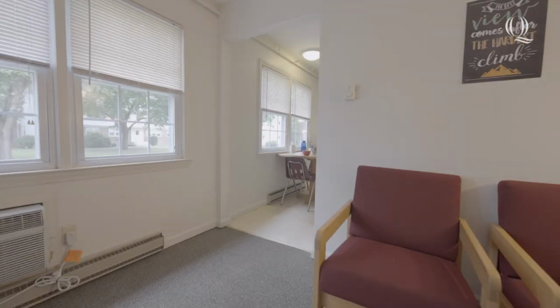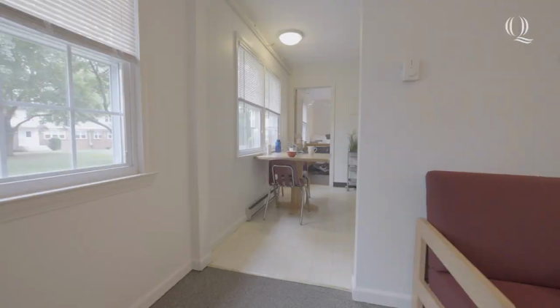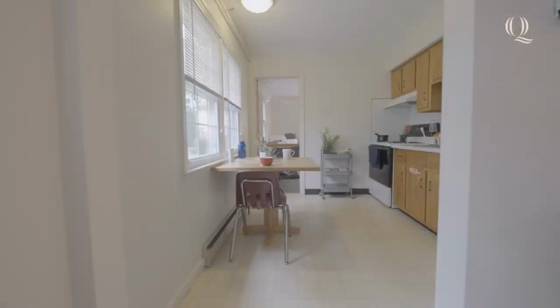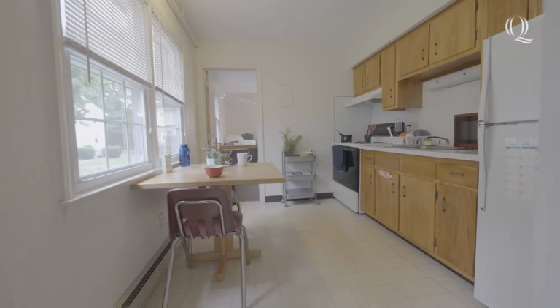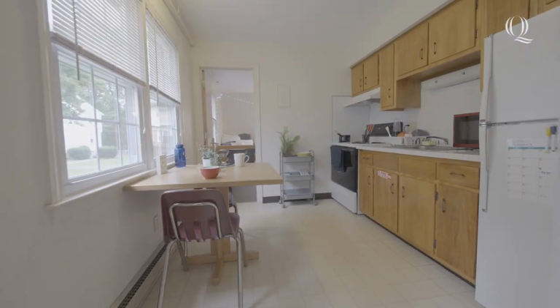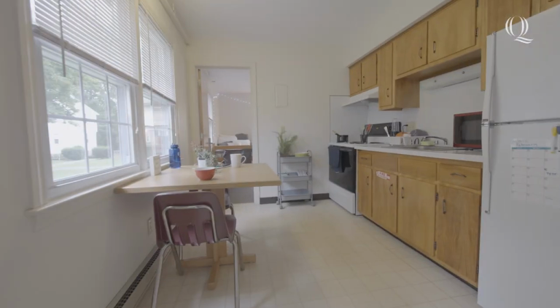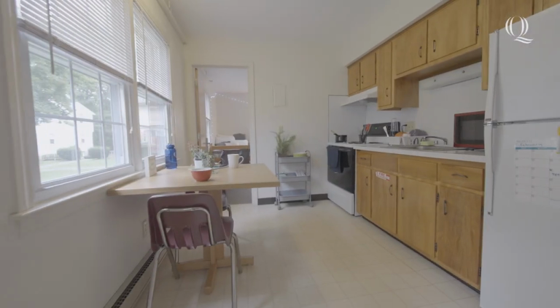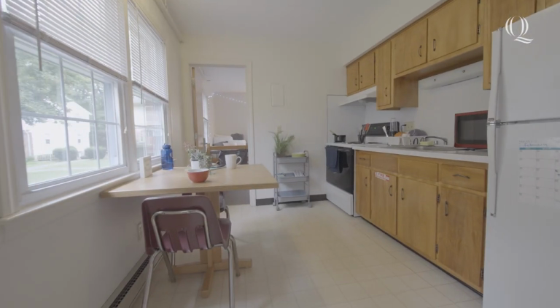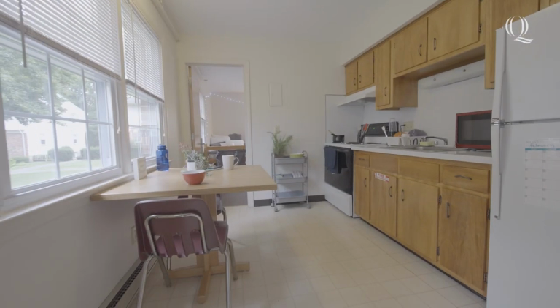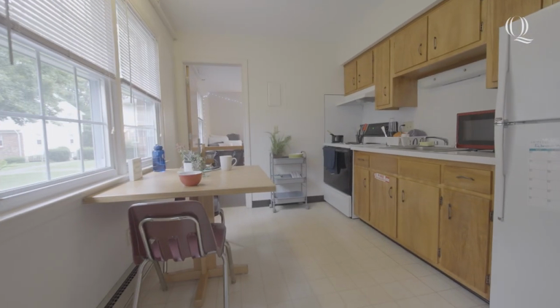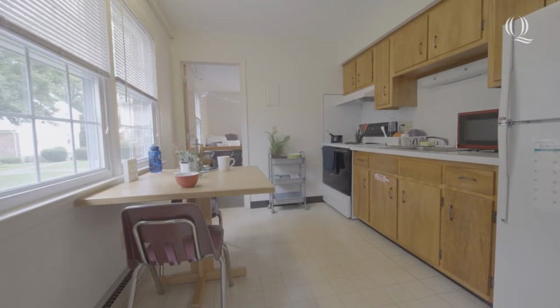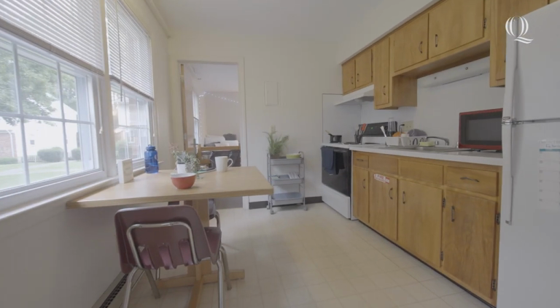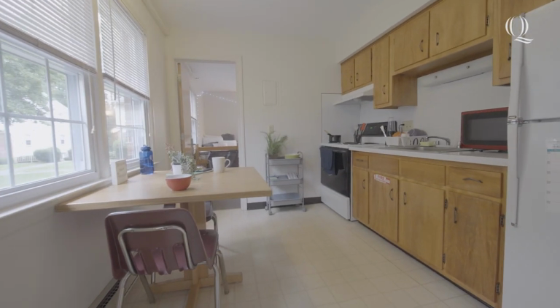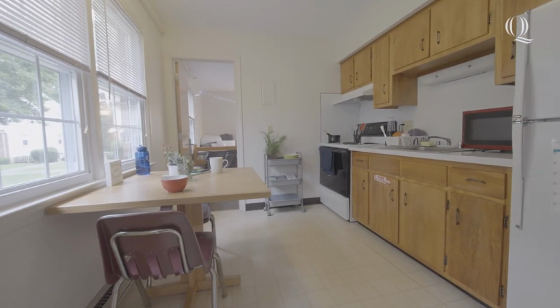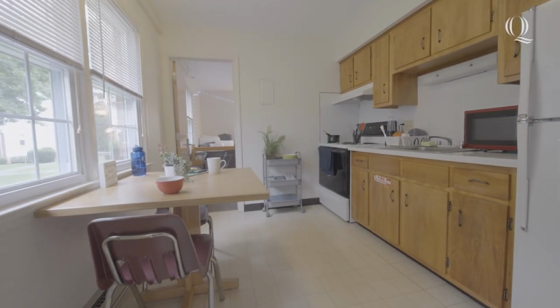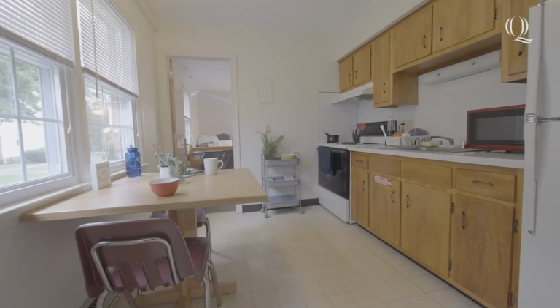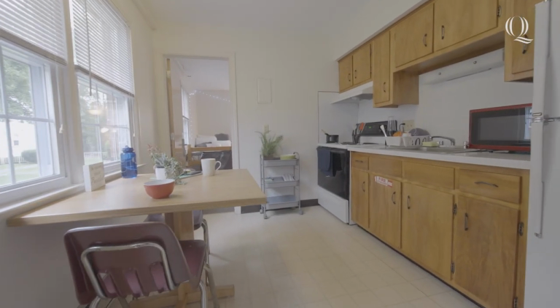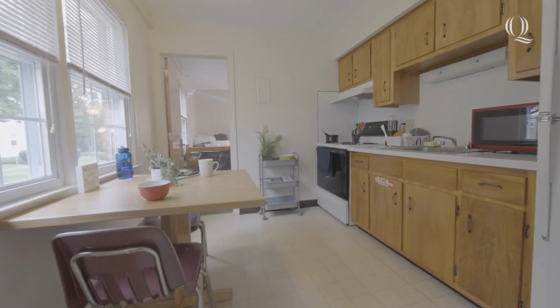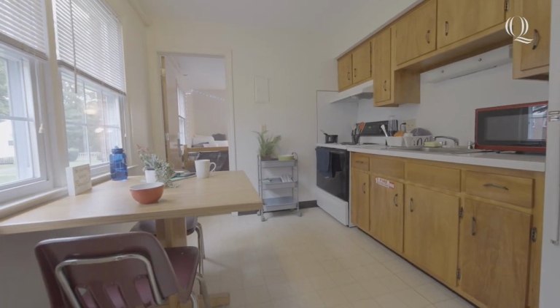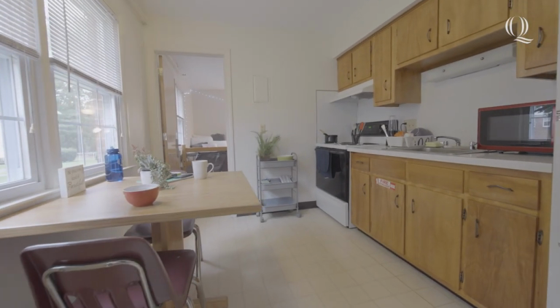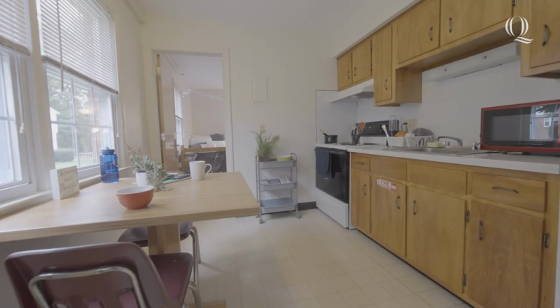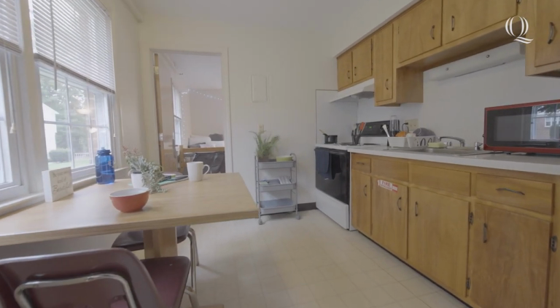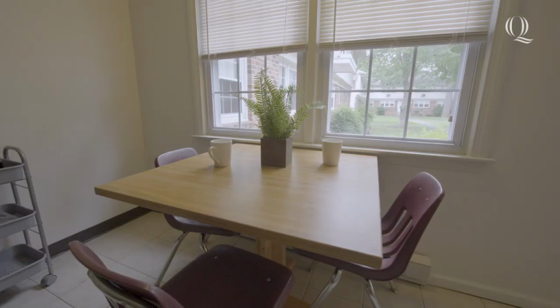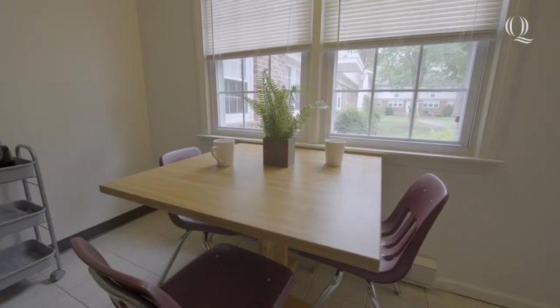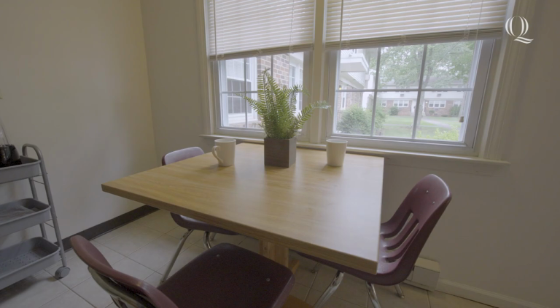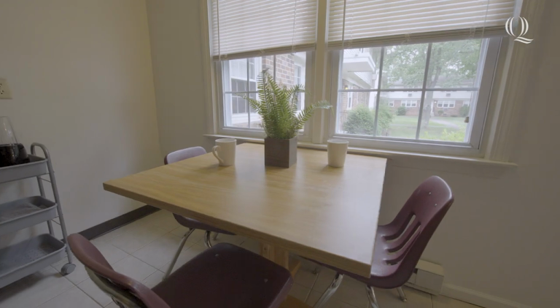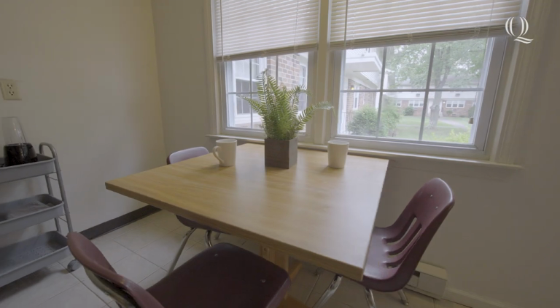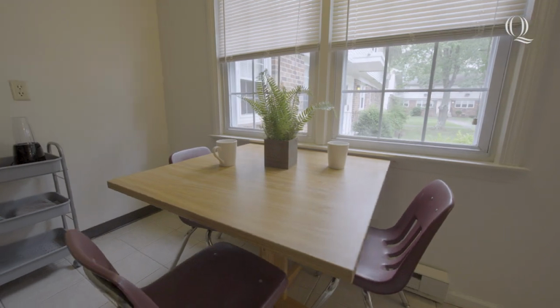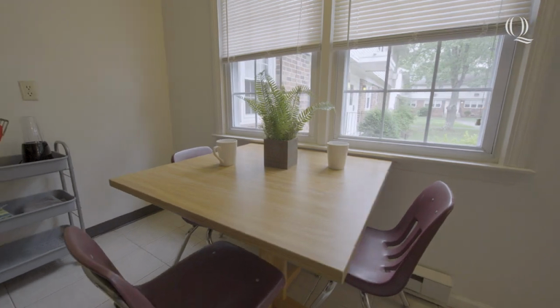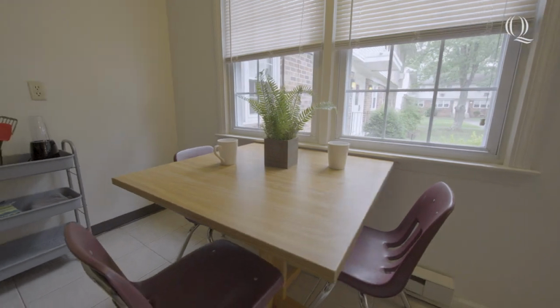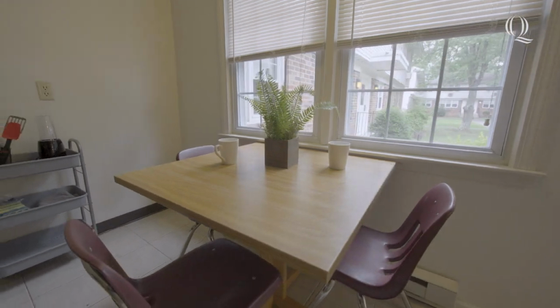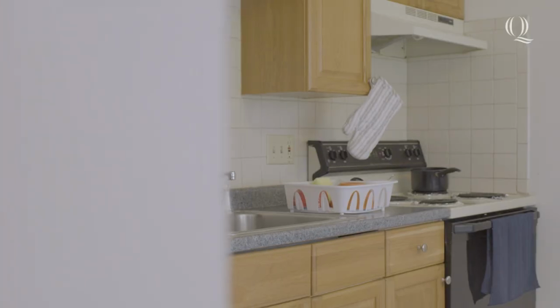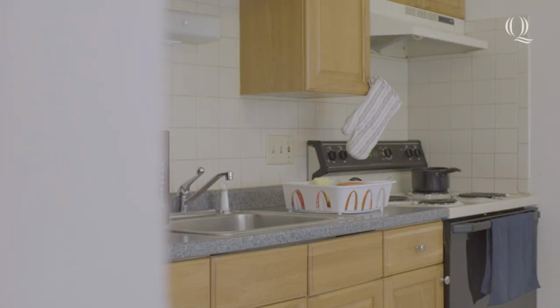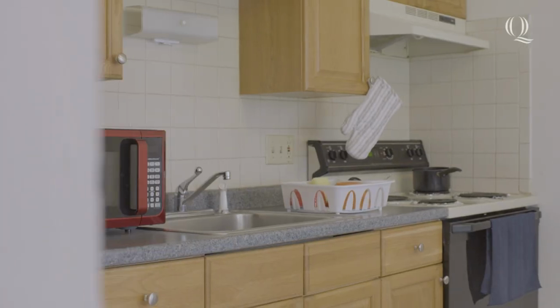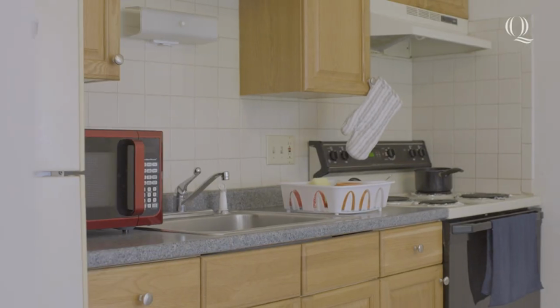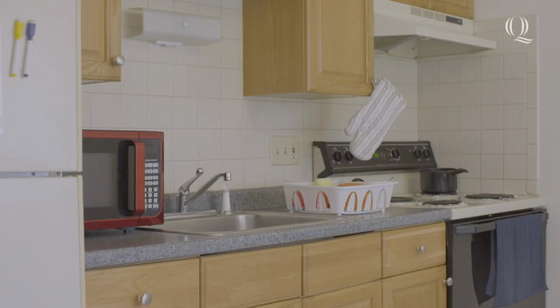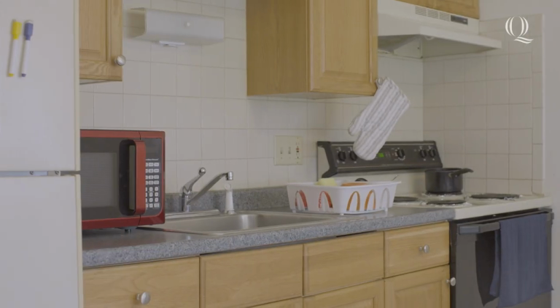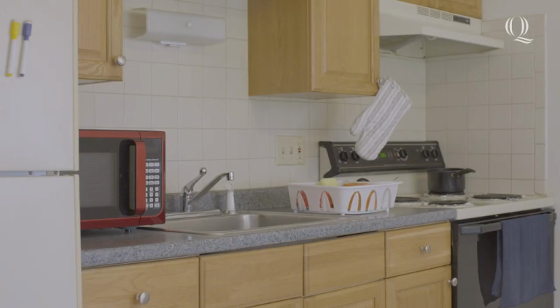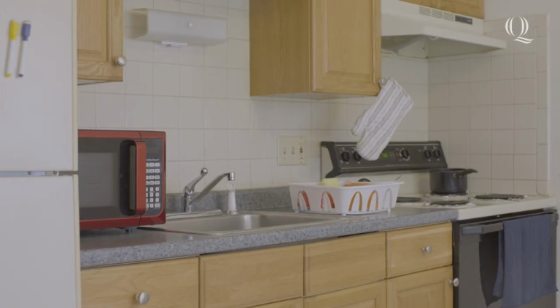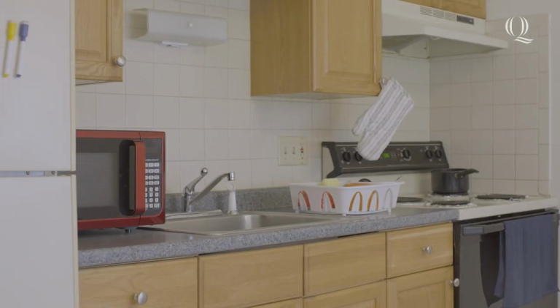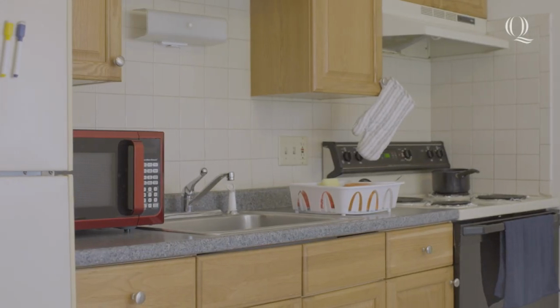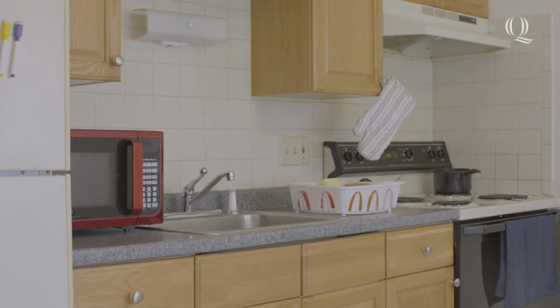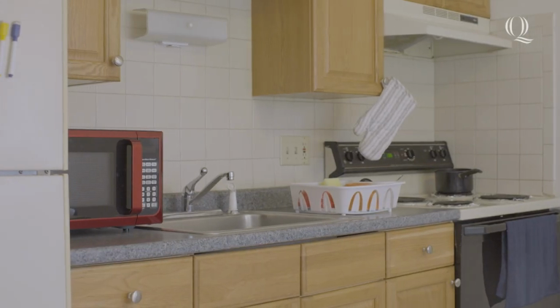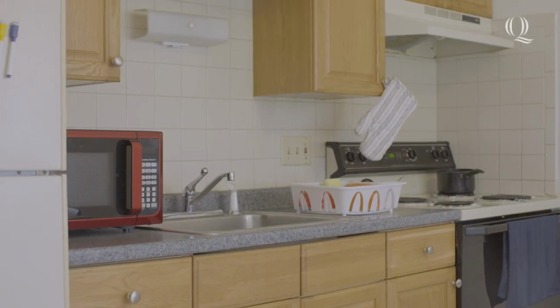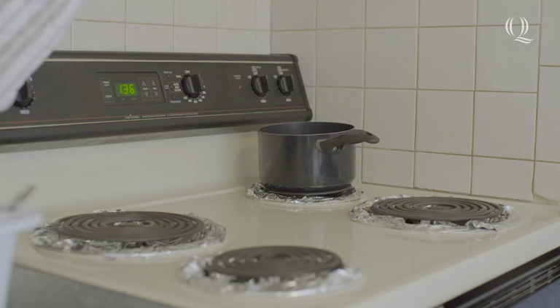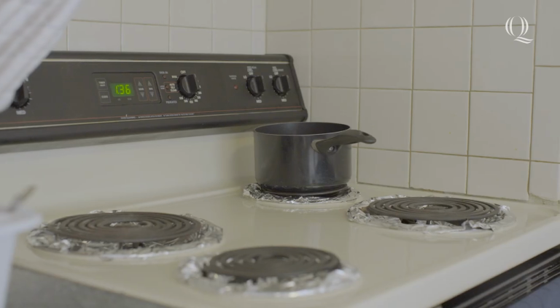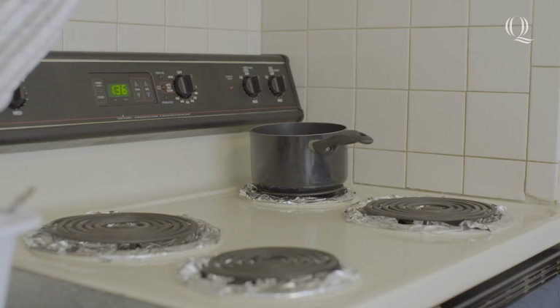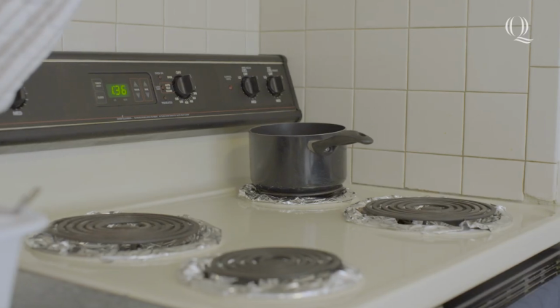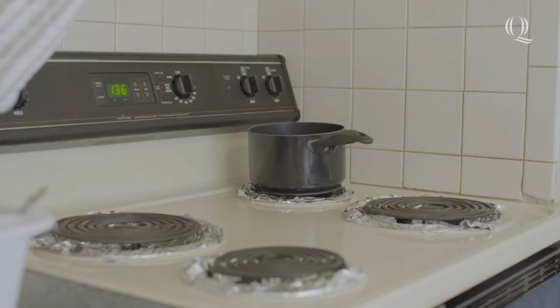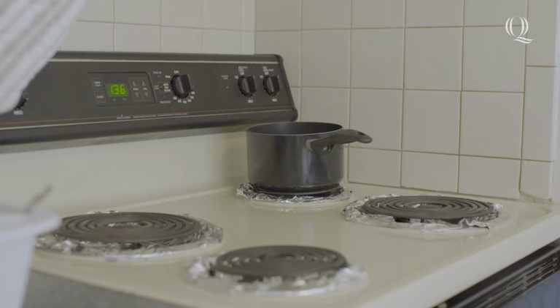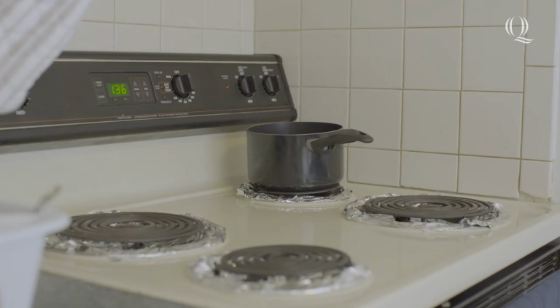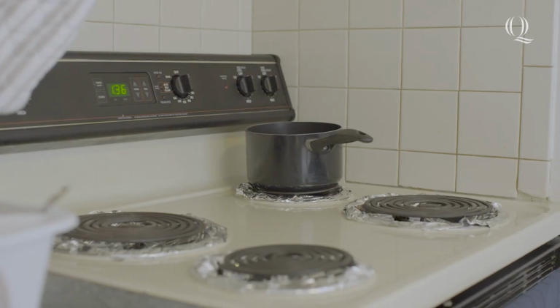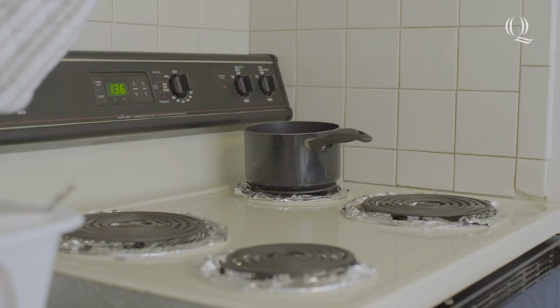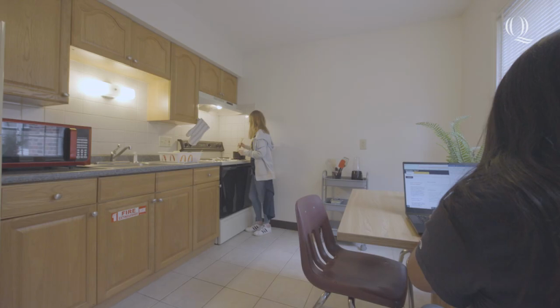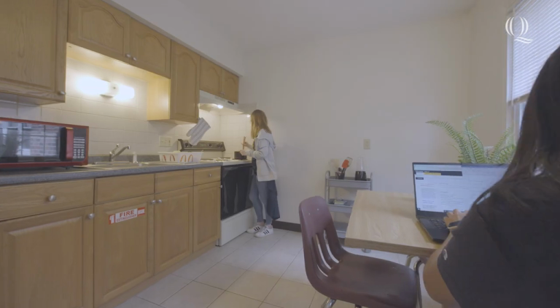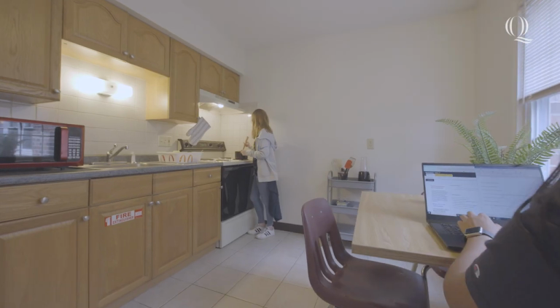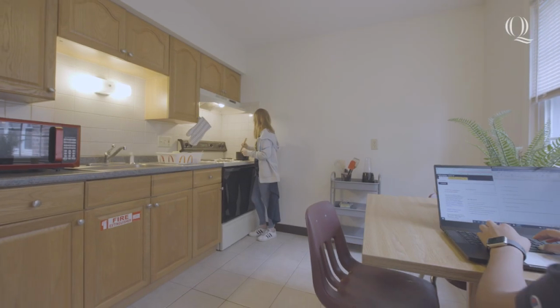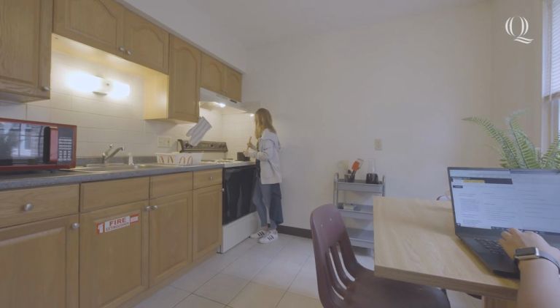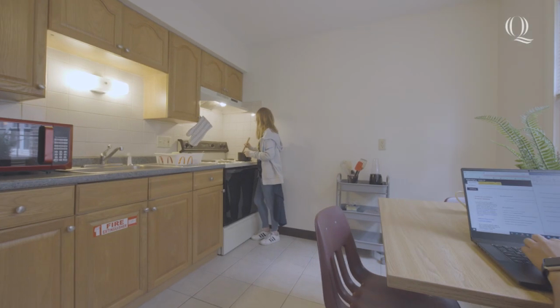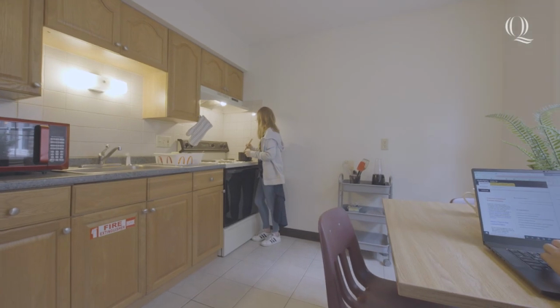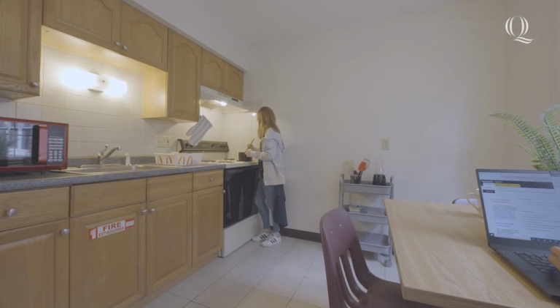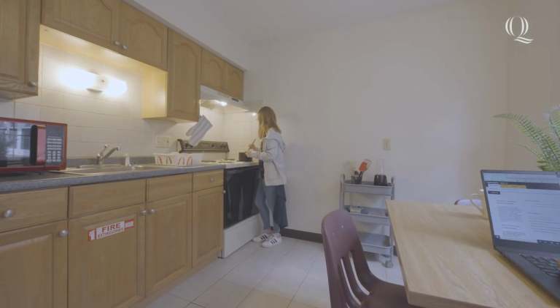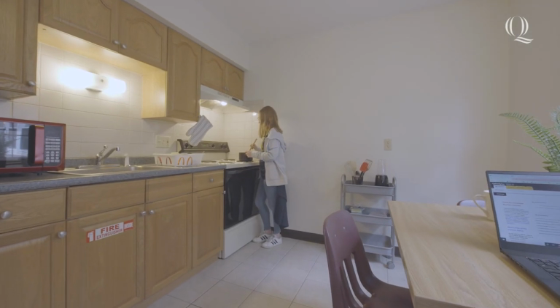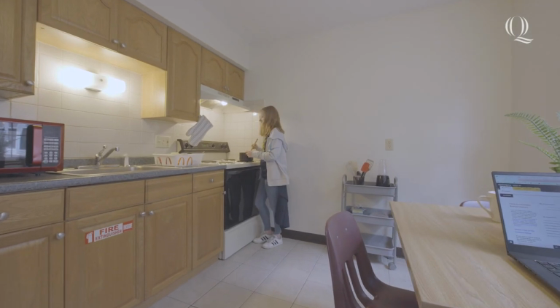Each apartment offers a fully furnished kitchen complete with a table and chairs for space to enjoy cooking, baking, and eating meals together.